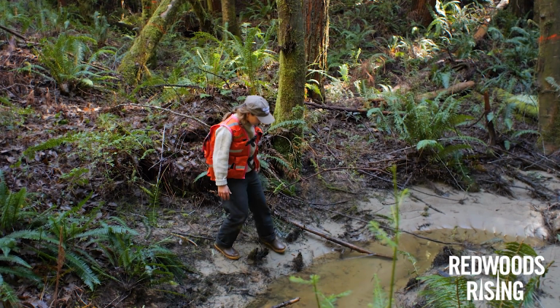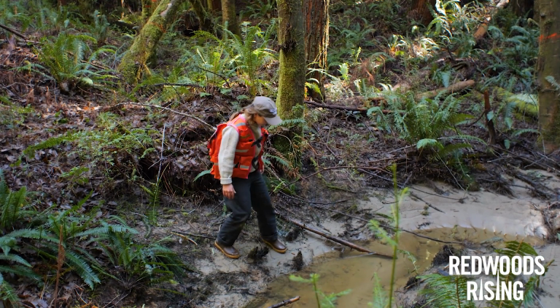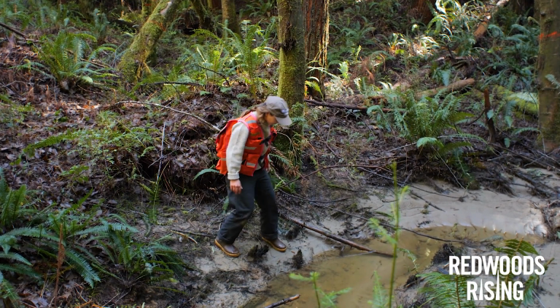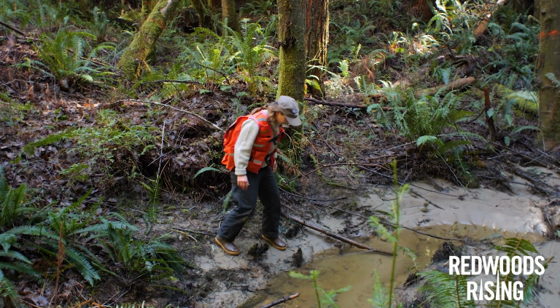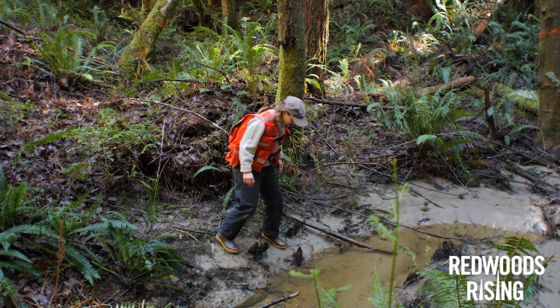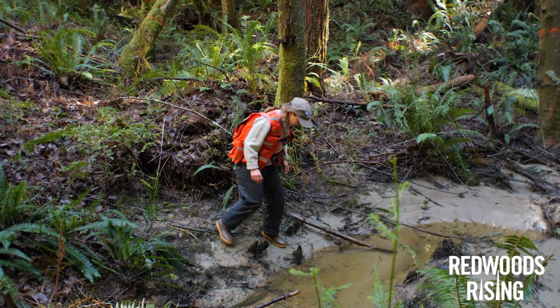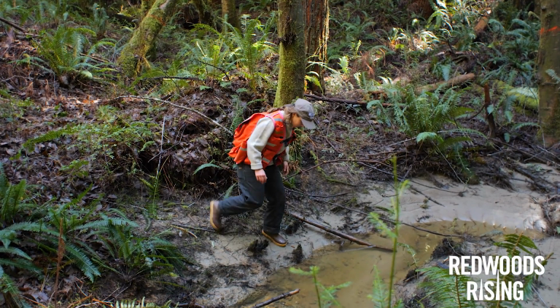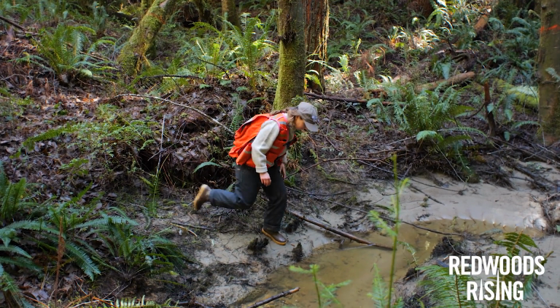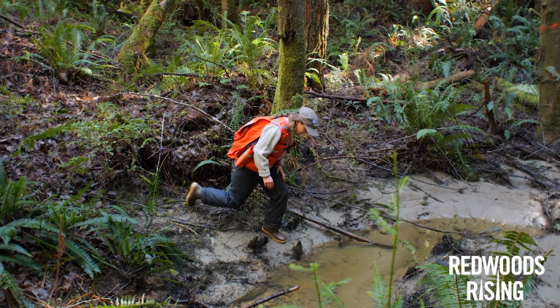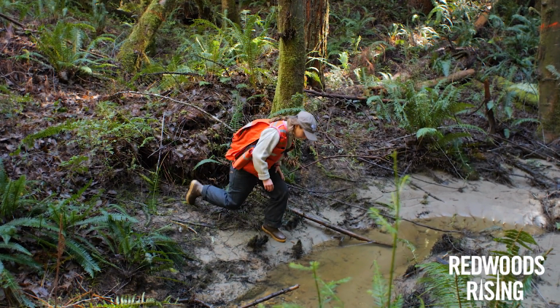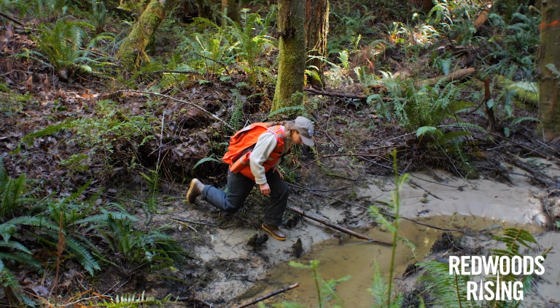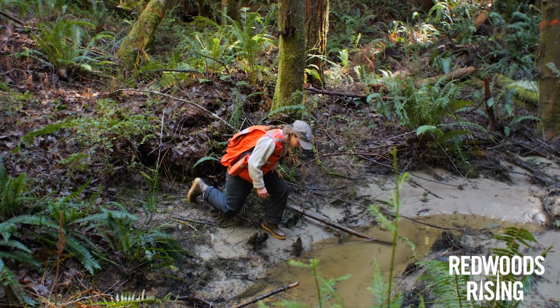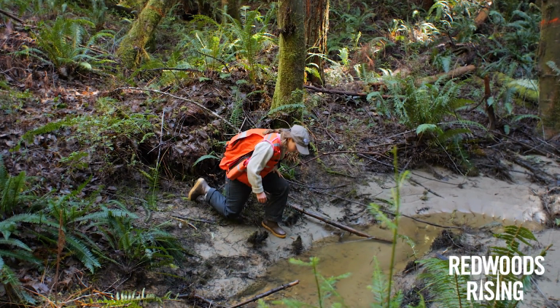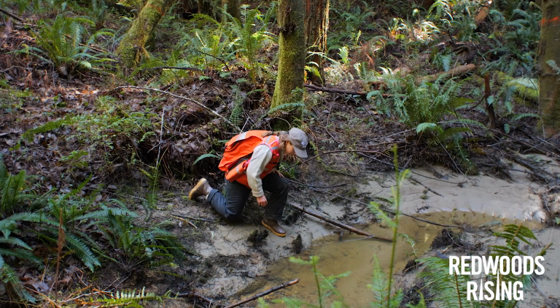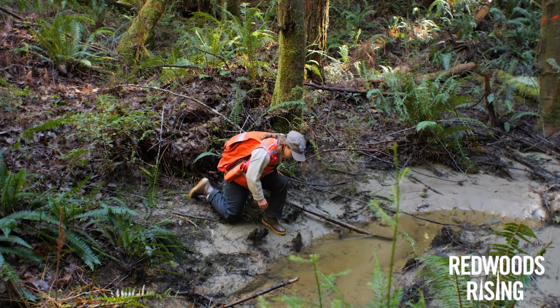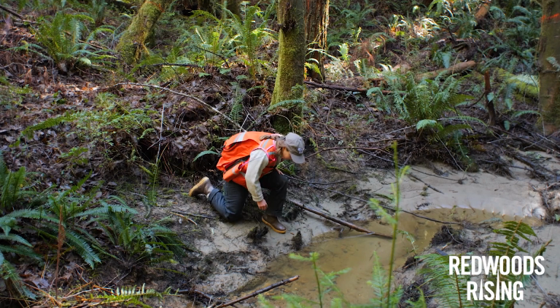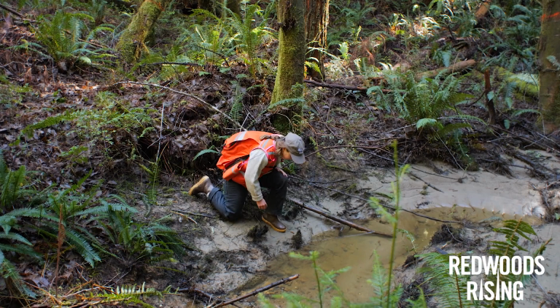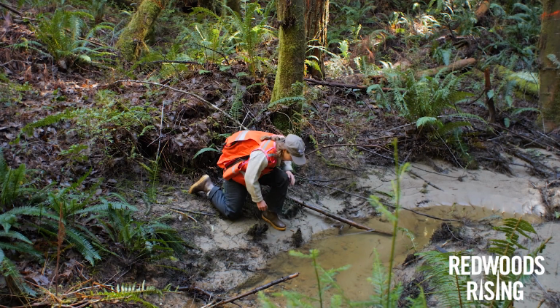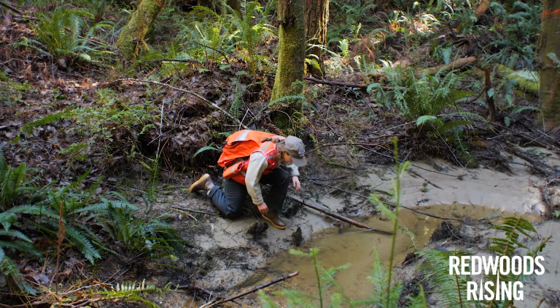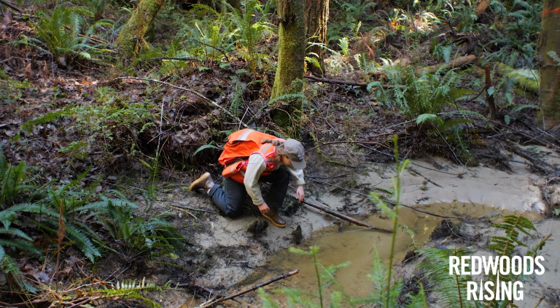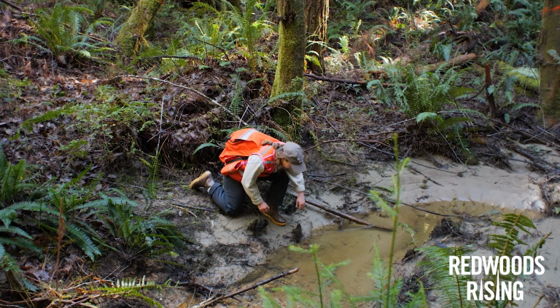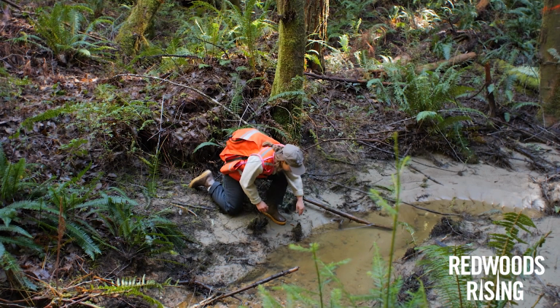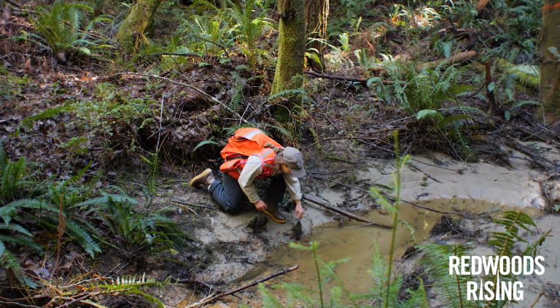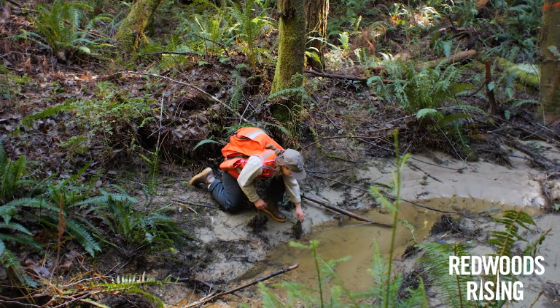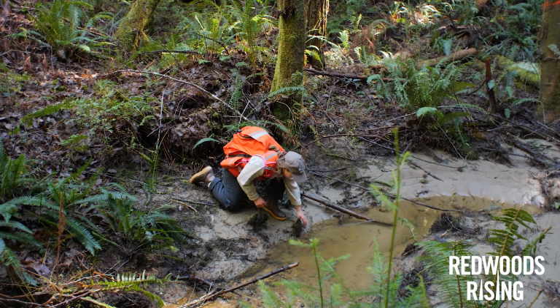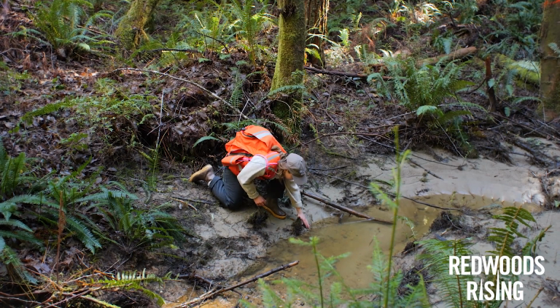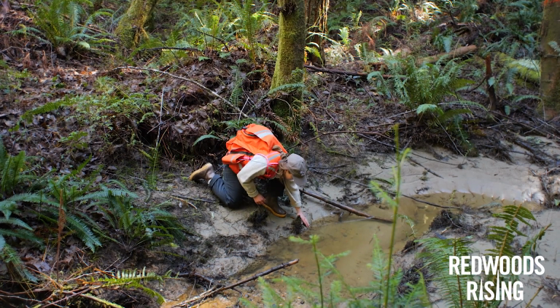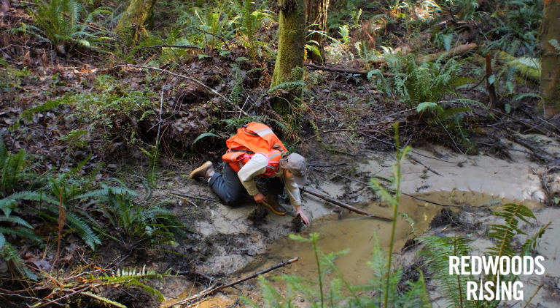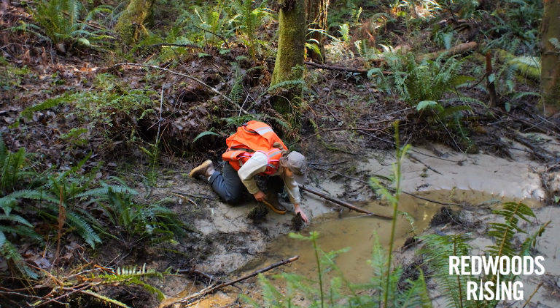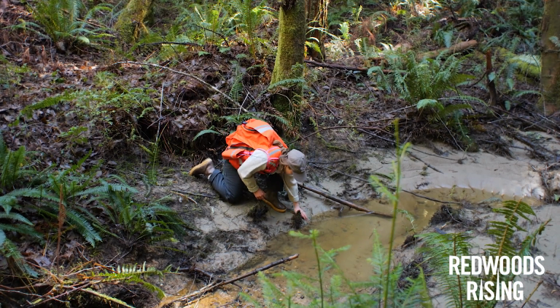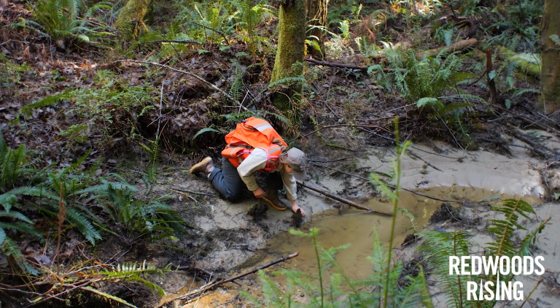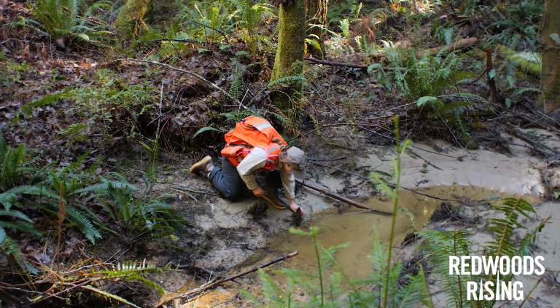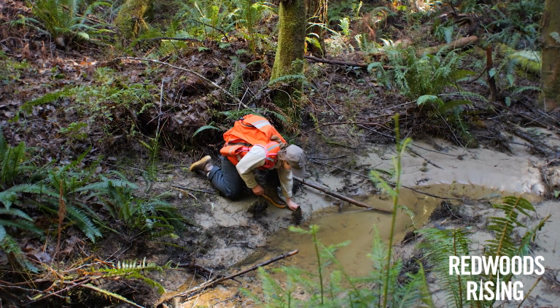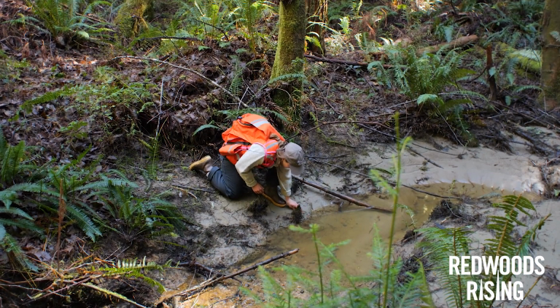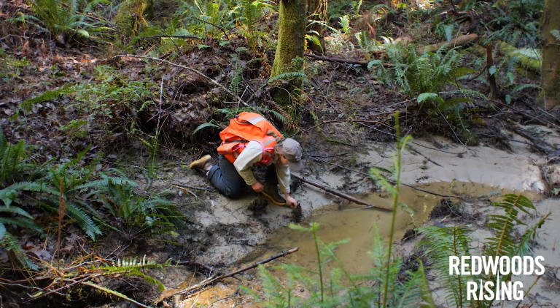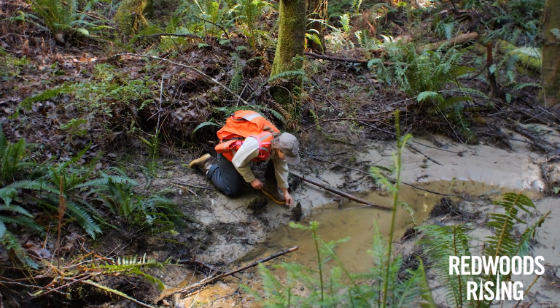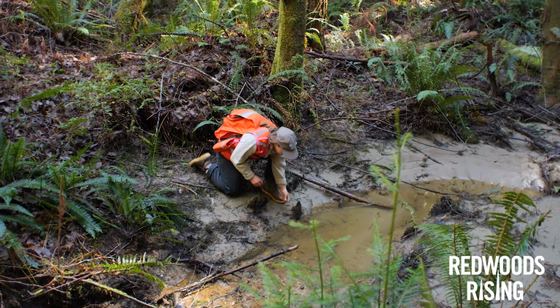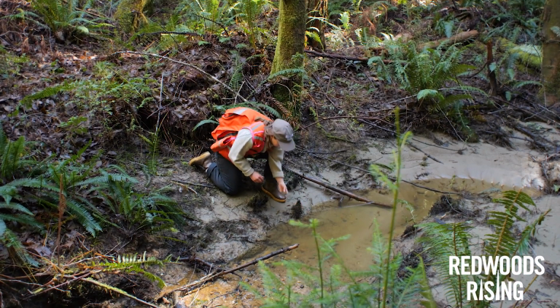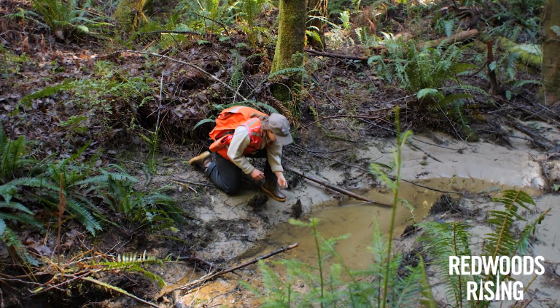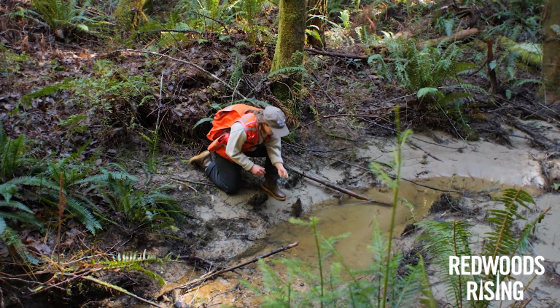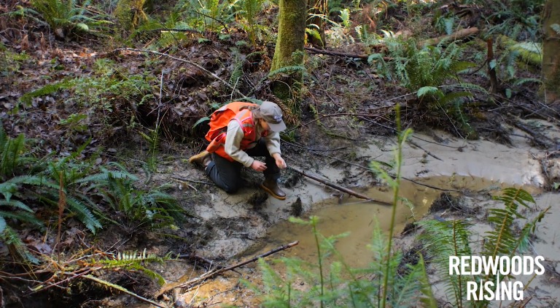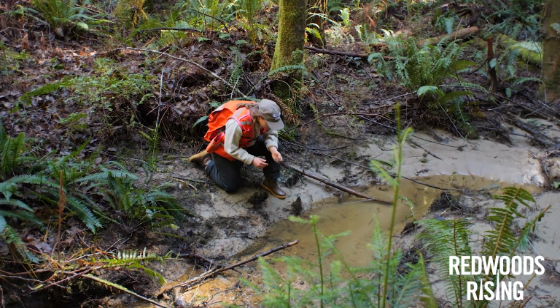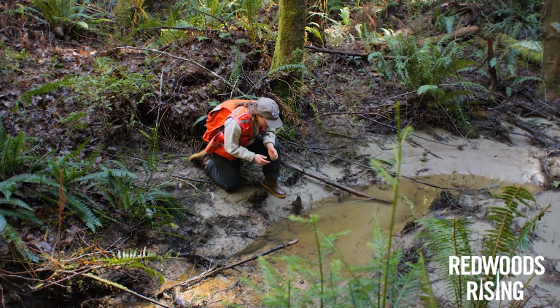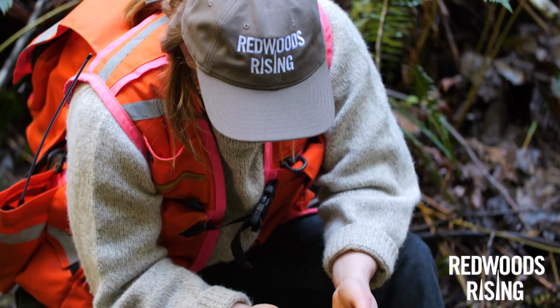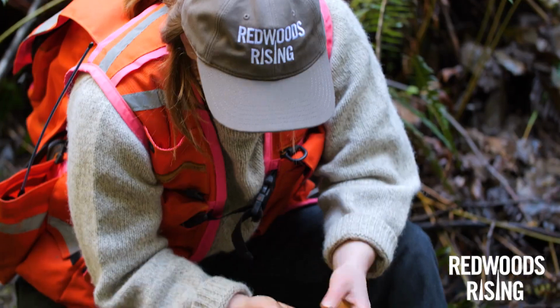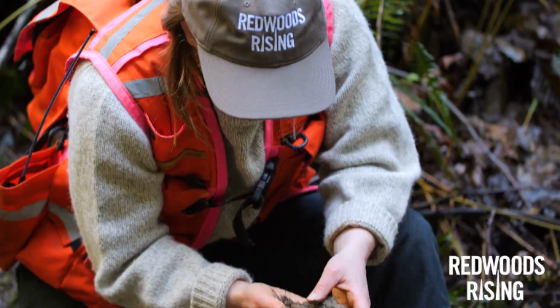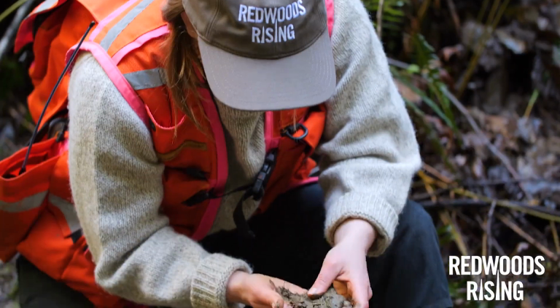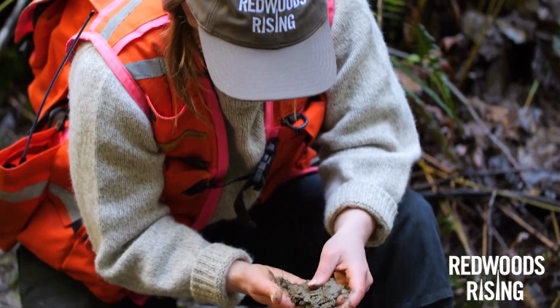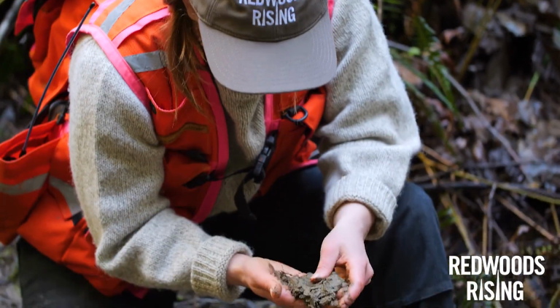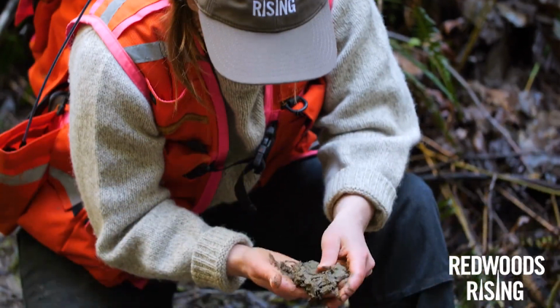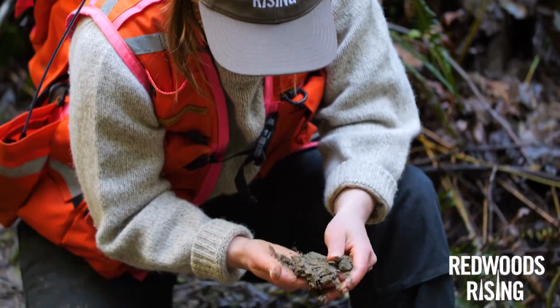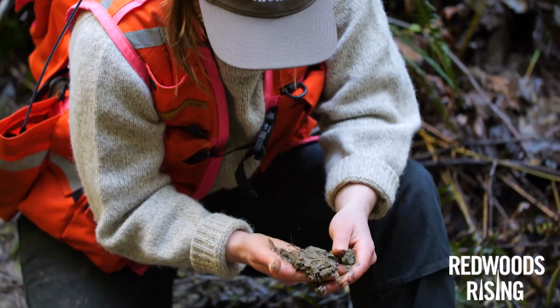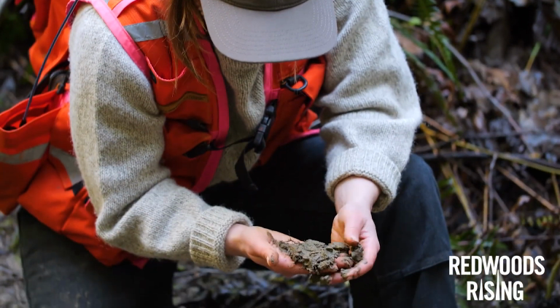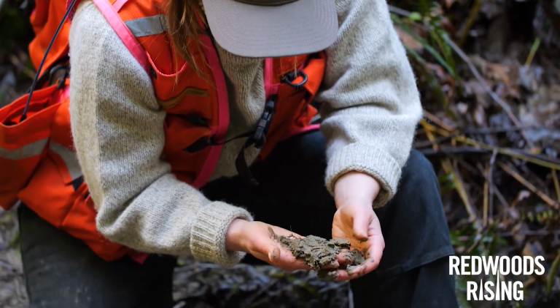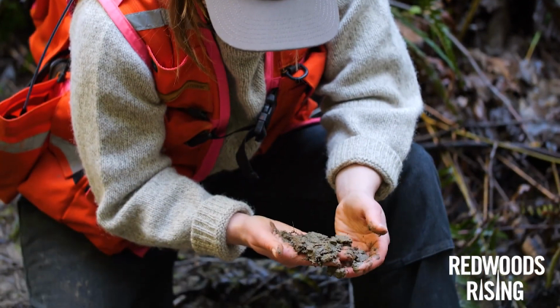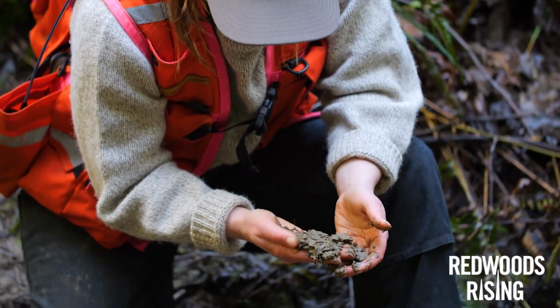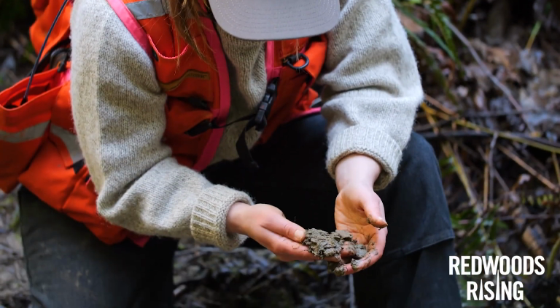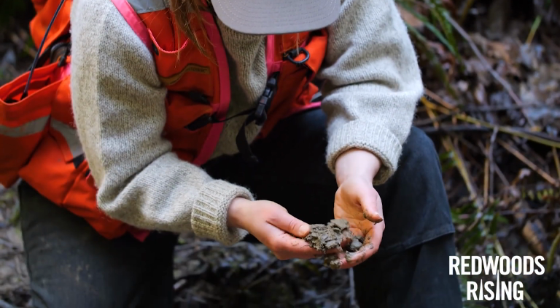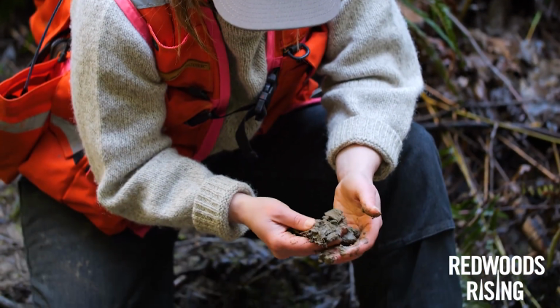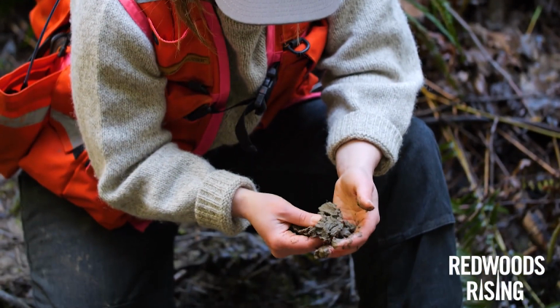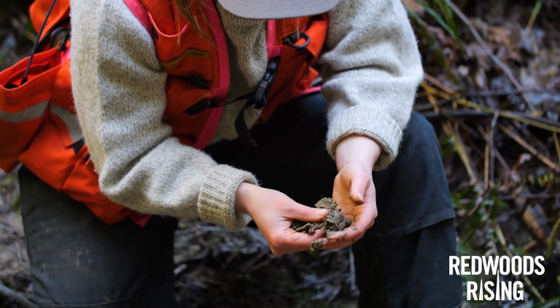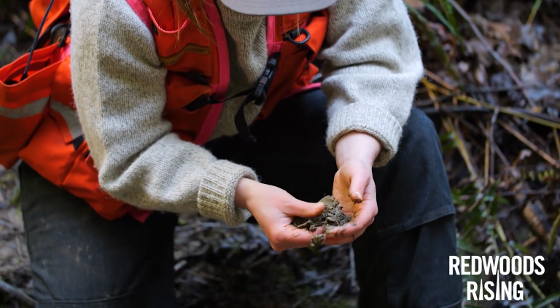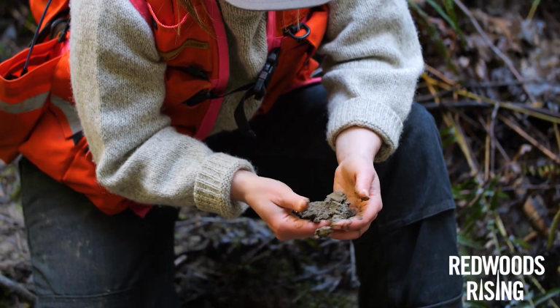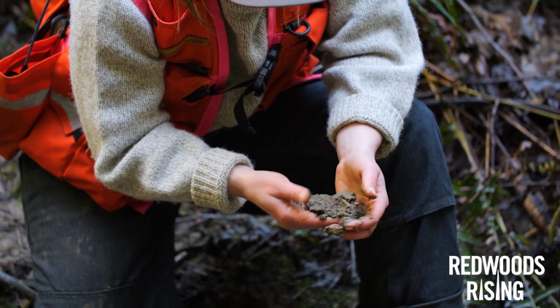It's like clogged plumbing out here, because you have these waterways, but they aren't moving too freely. They have way too much dirt in them.